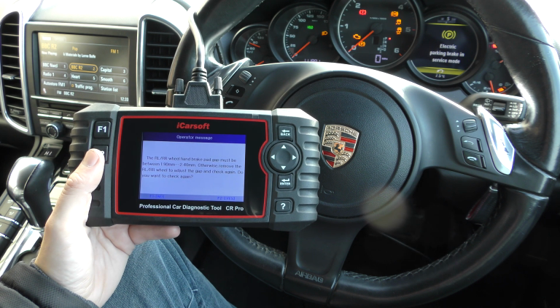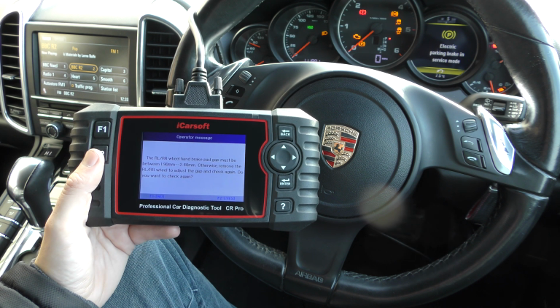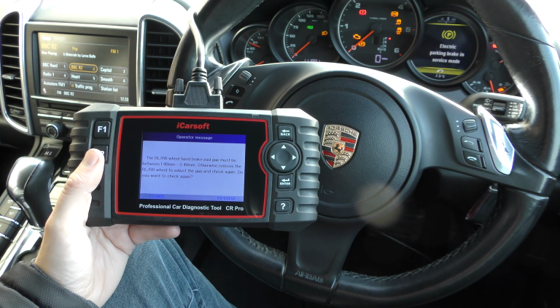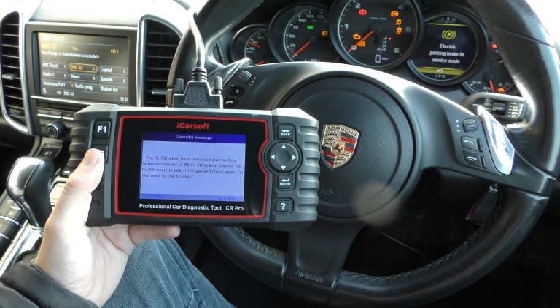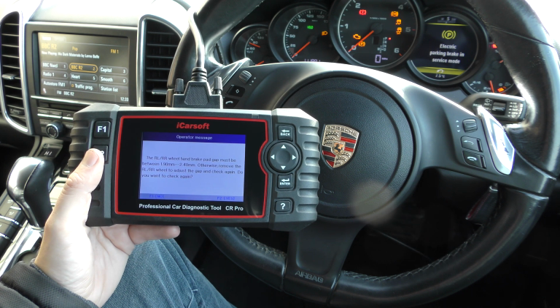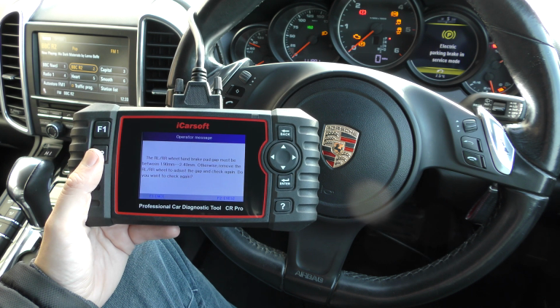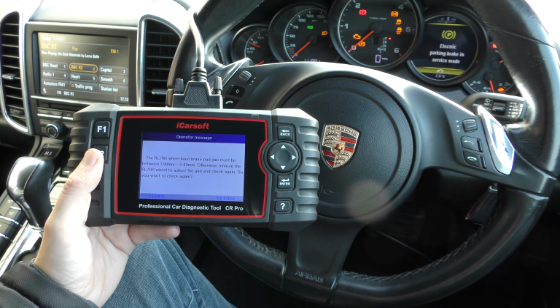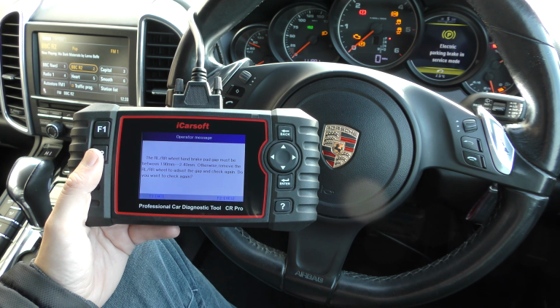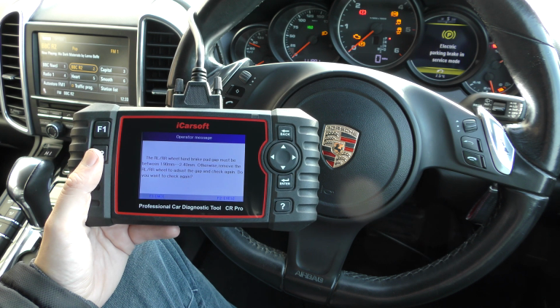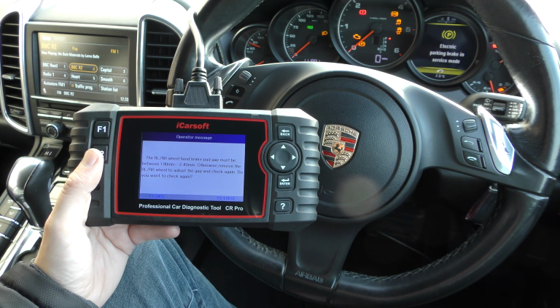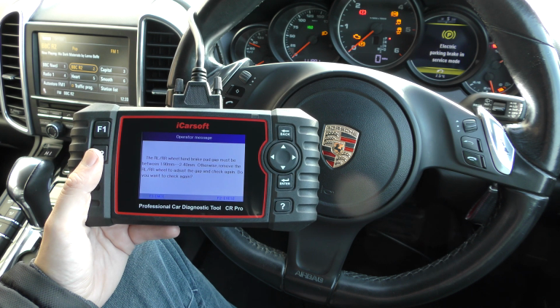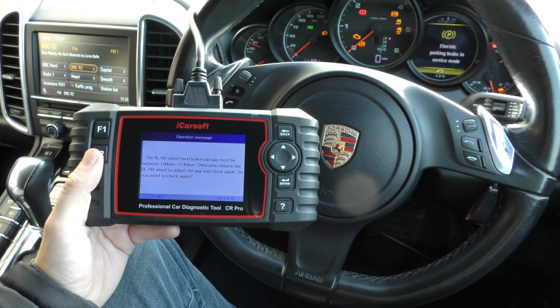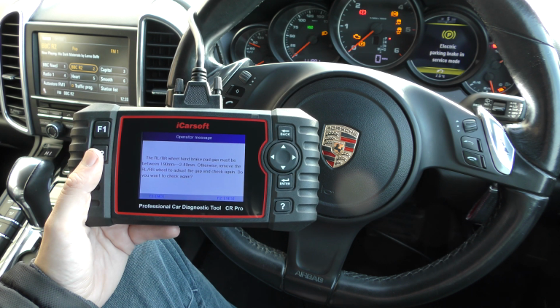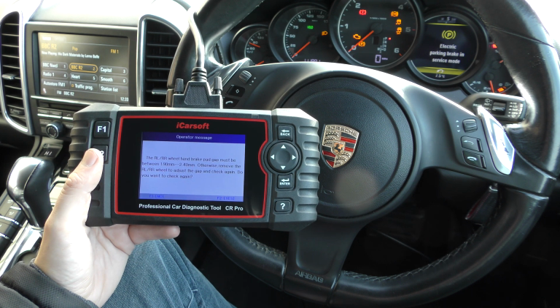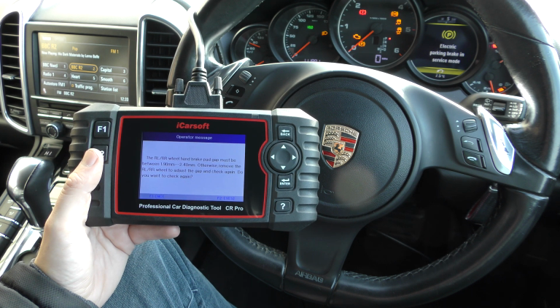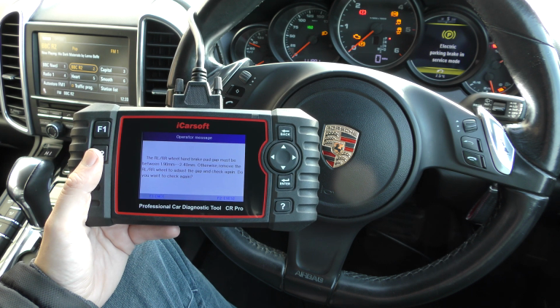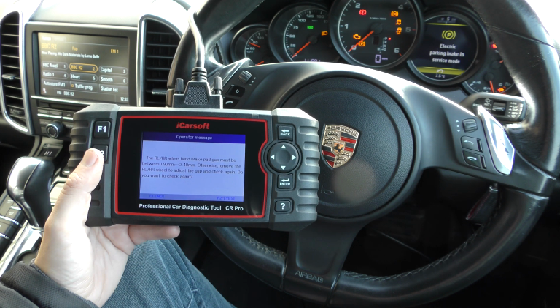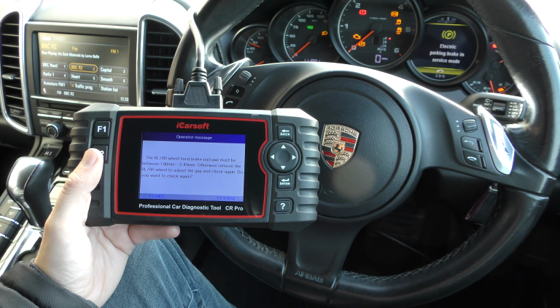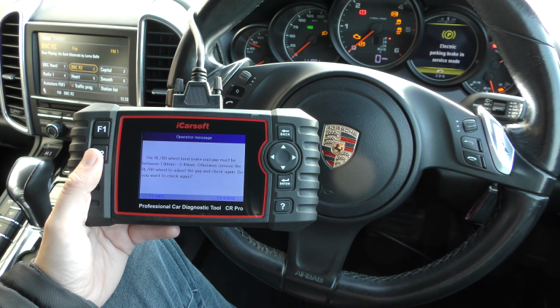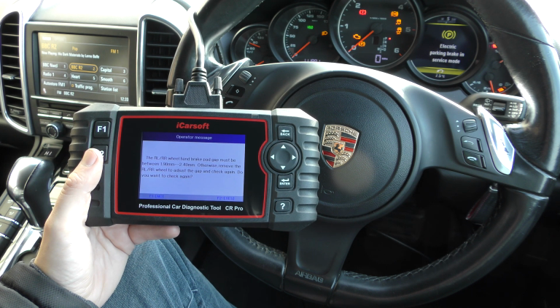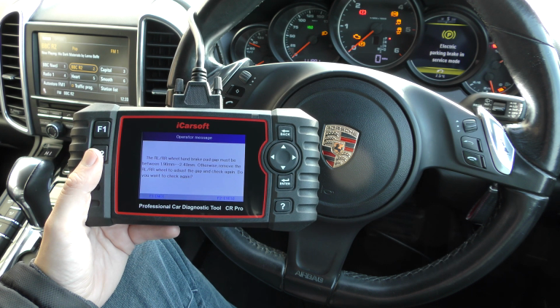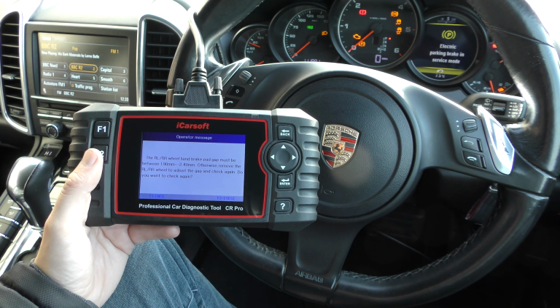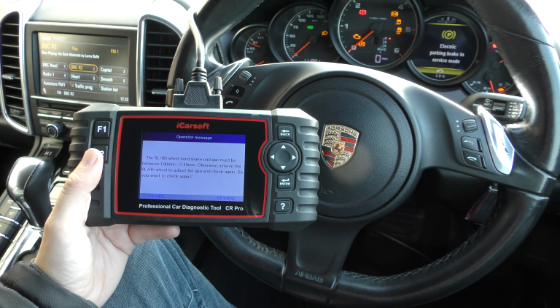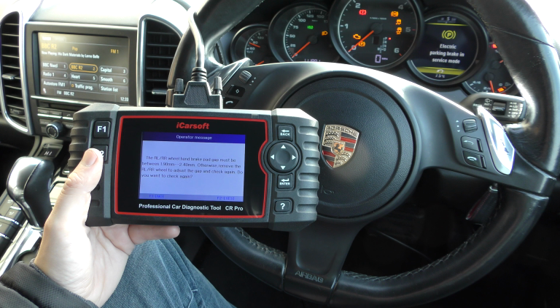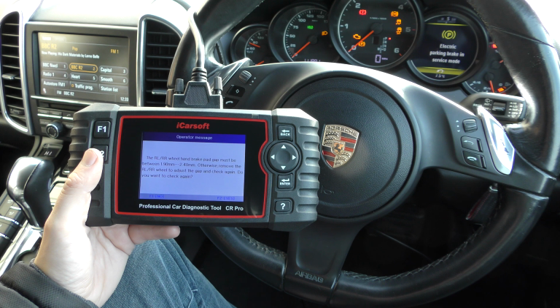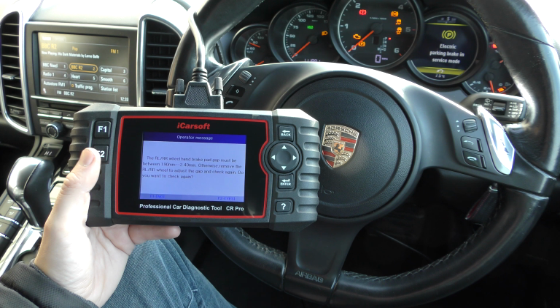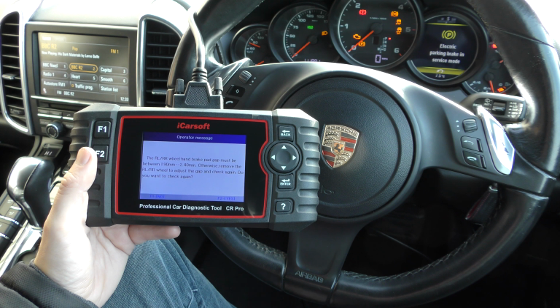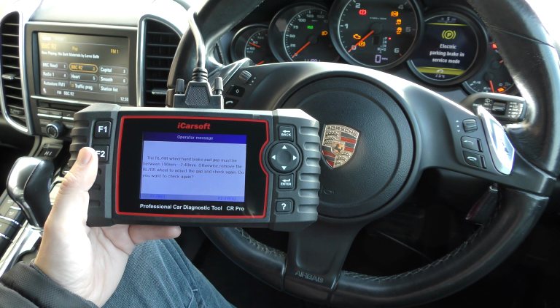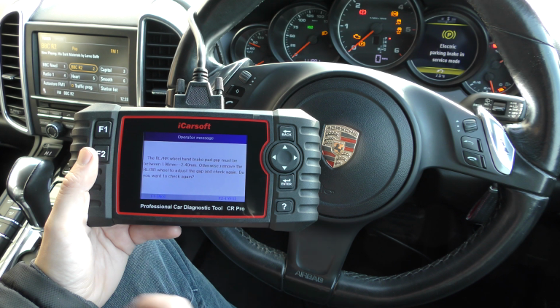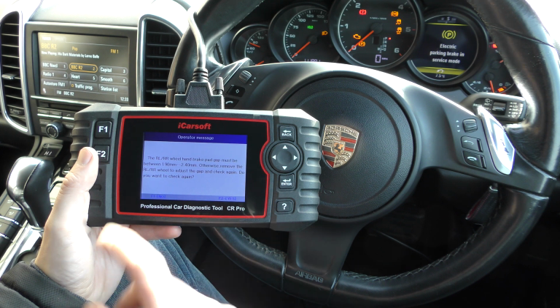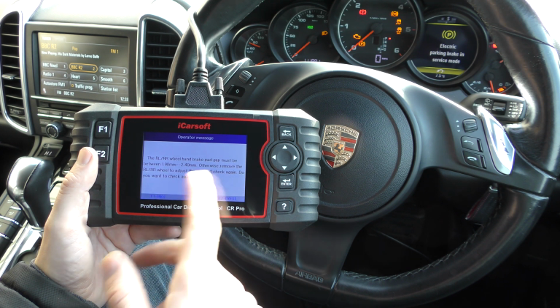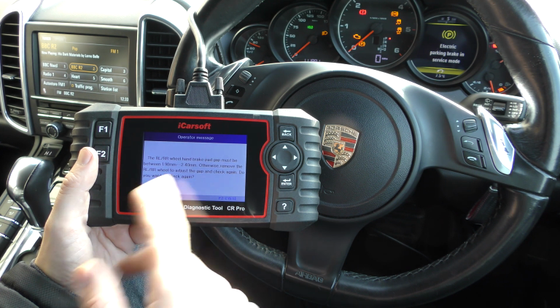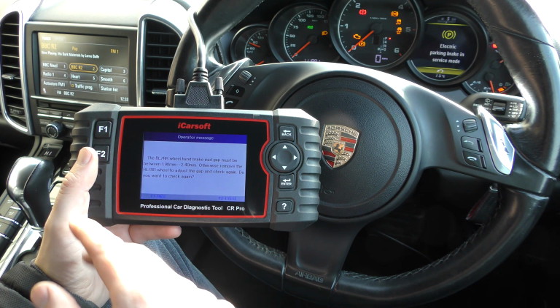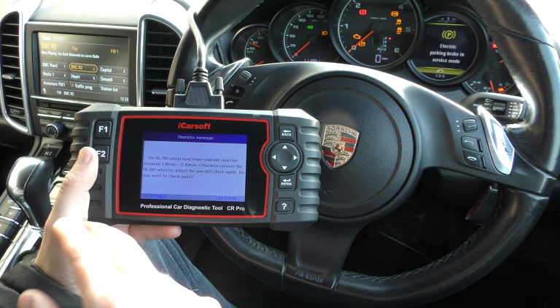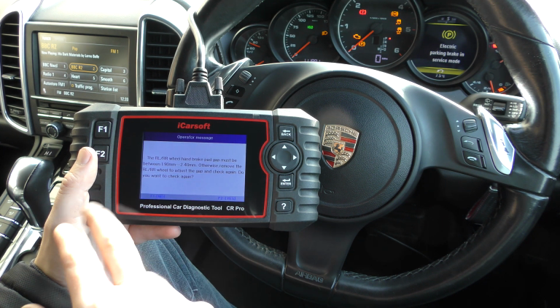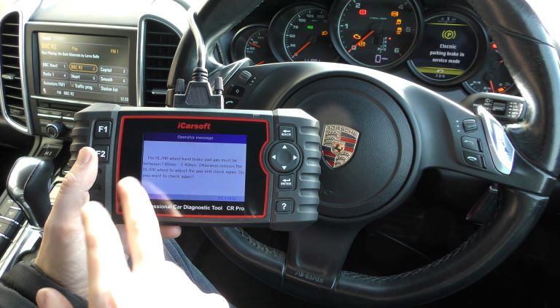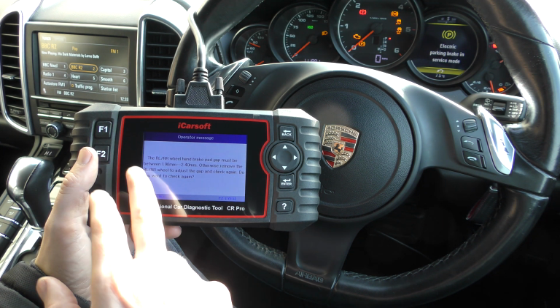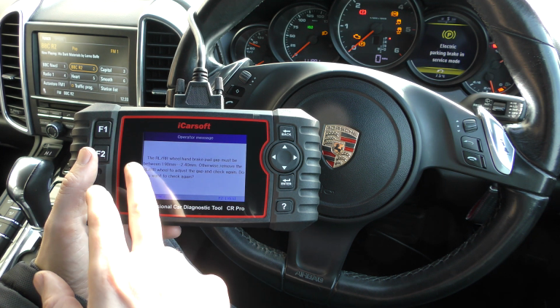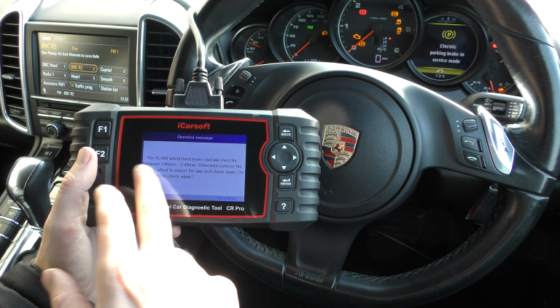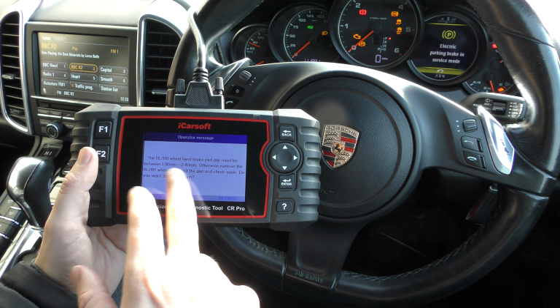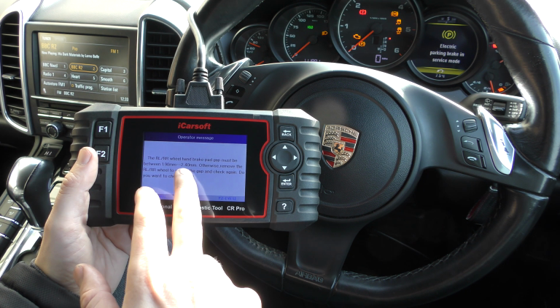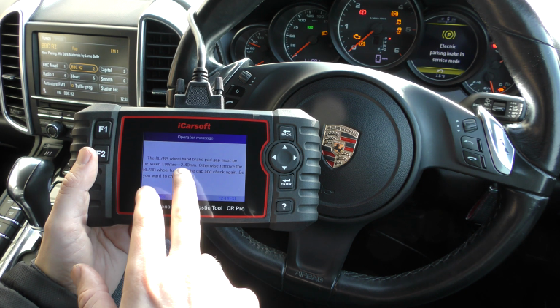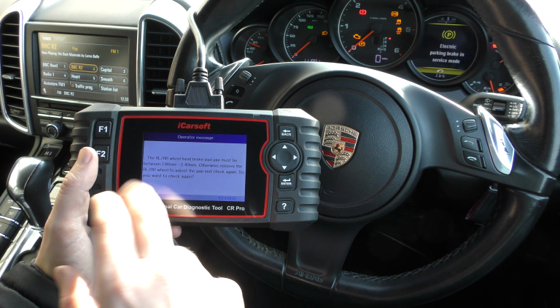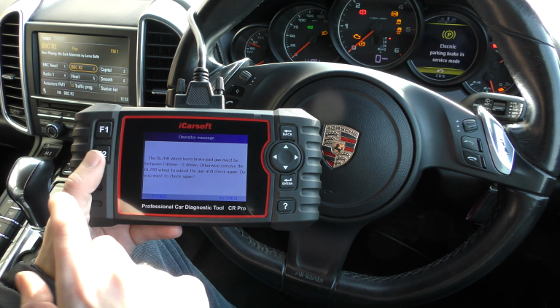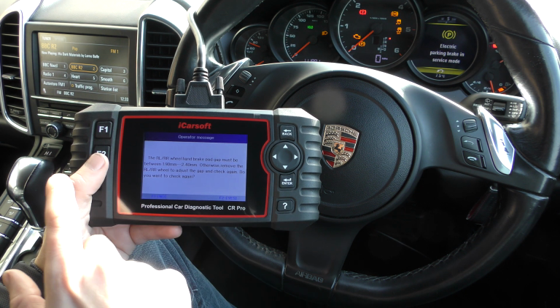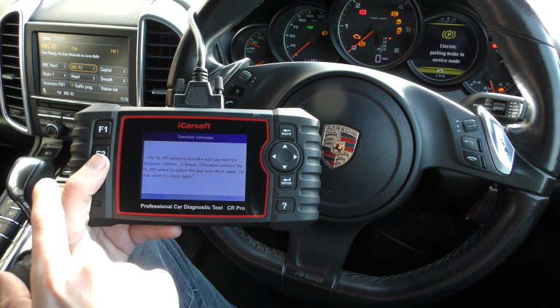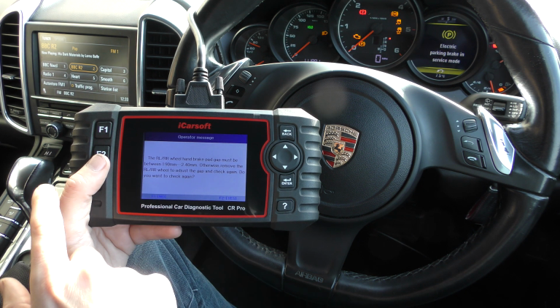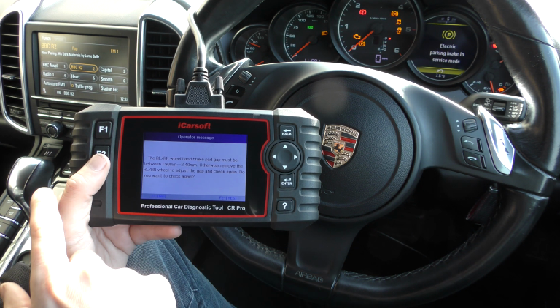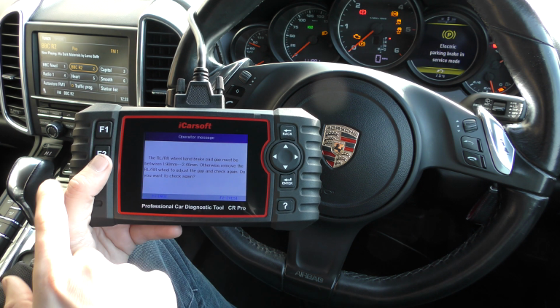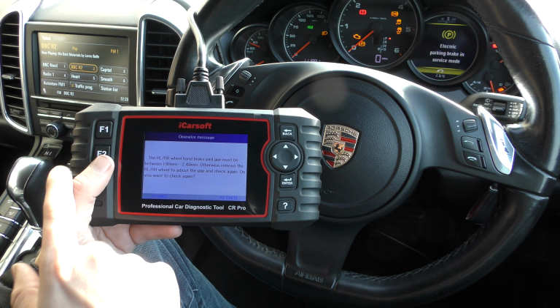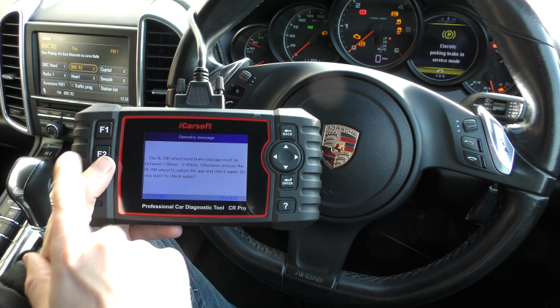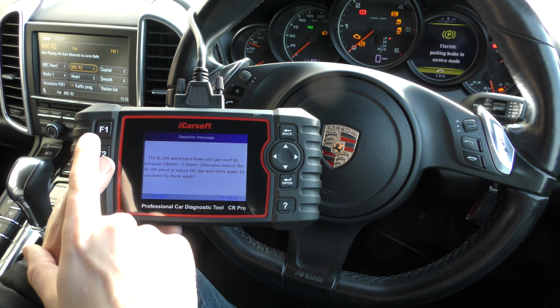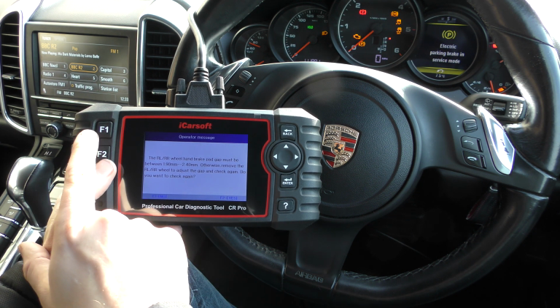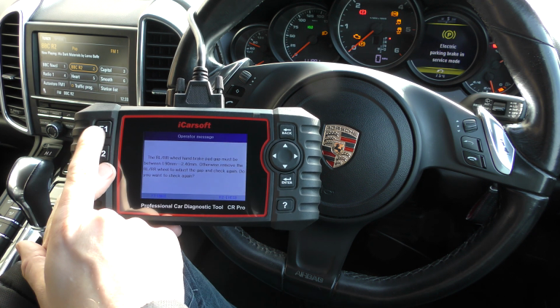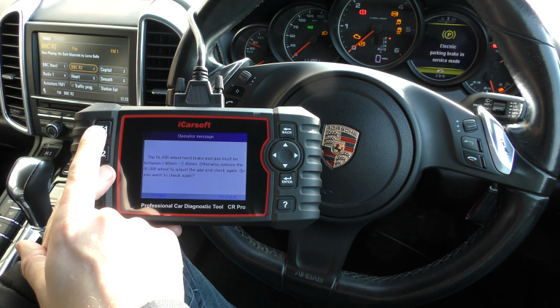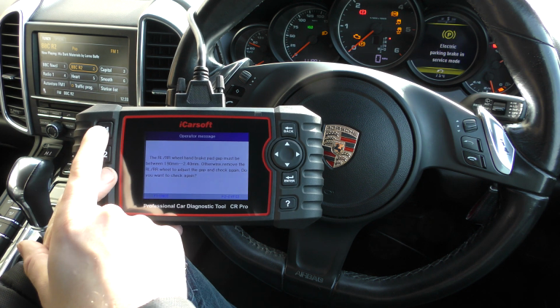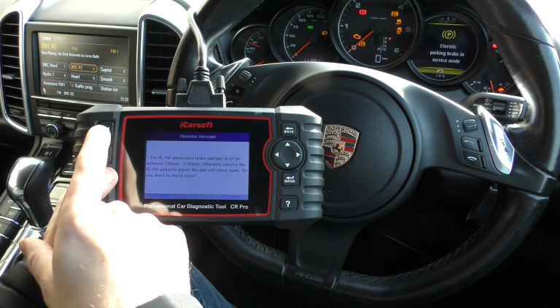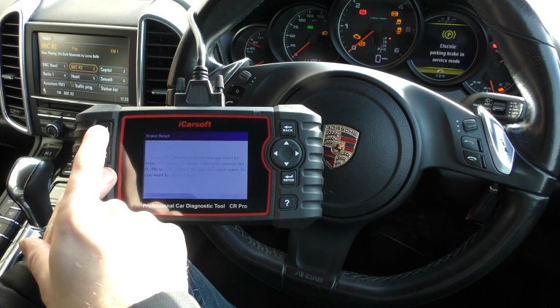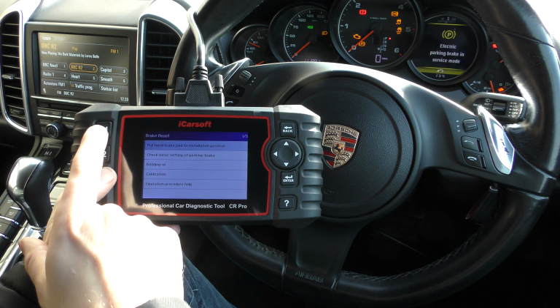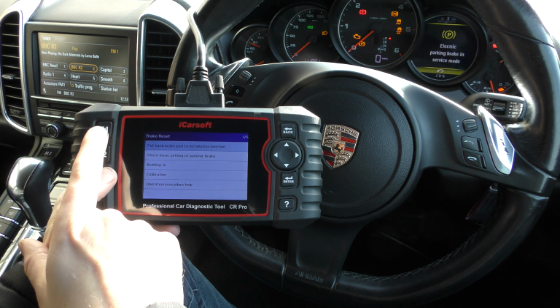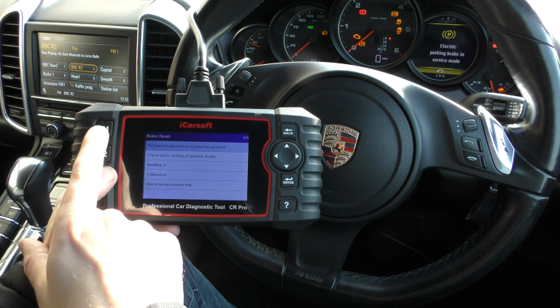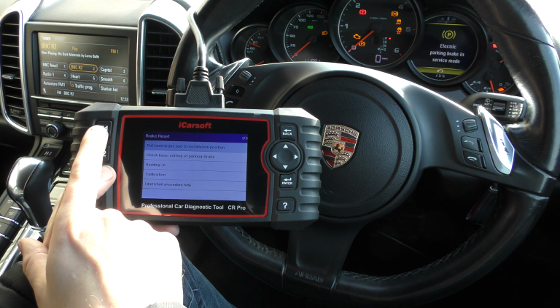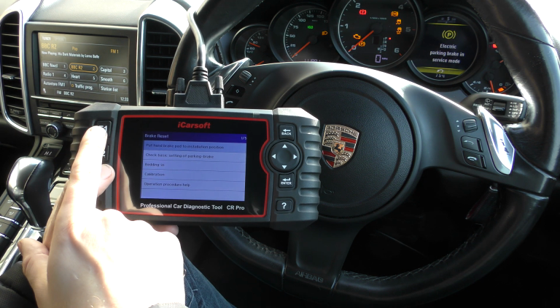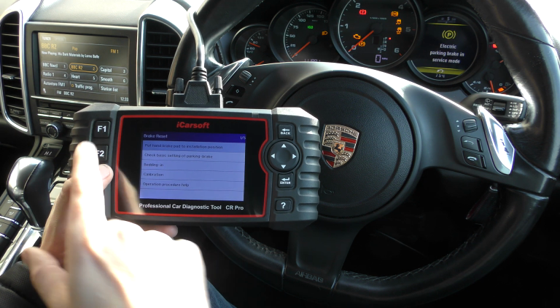It asks do you want to check again — so it's just telling us the tolerances basically. I'm not going to check again.